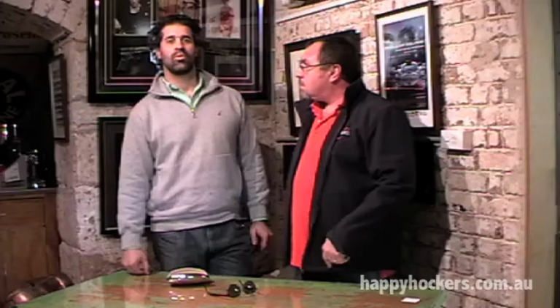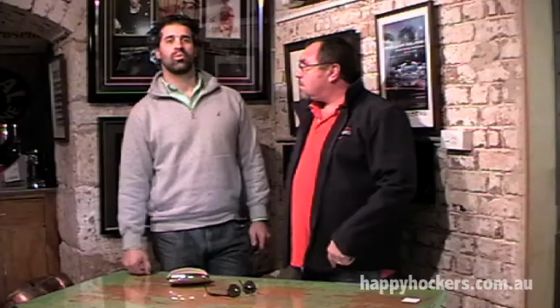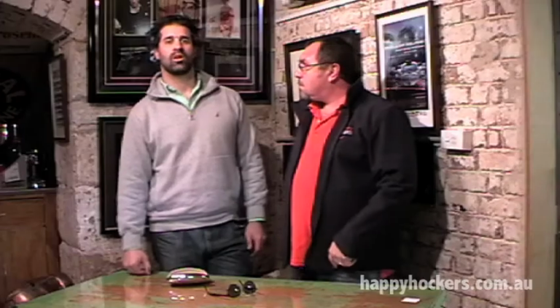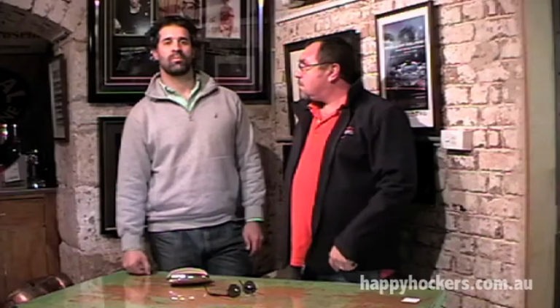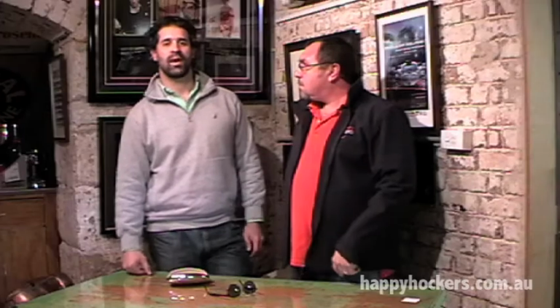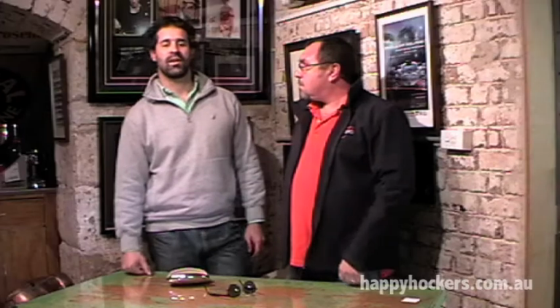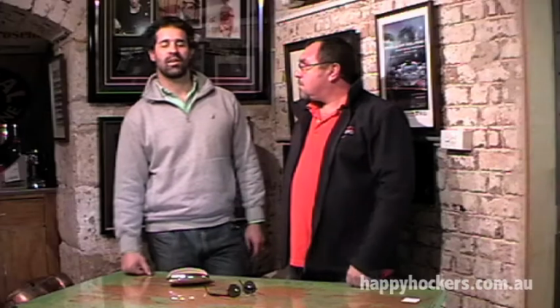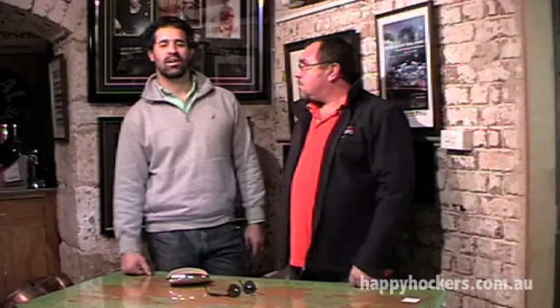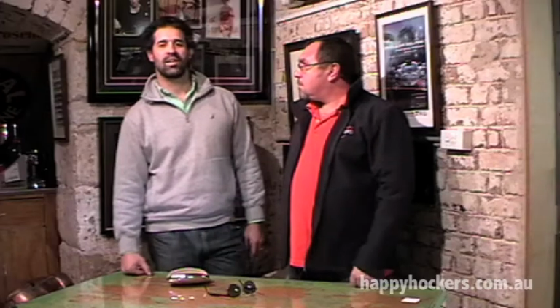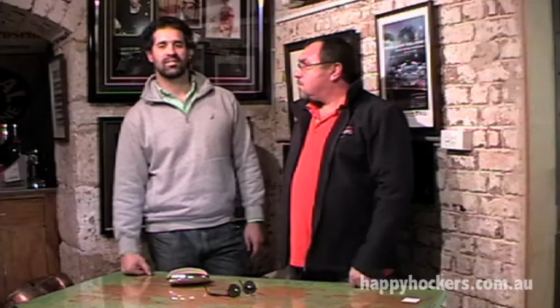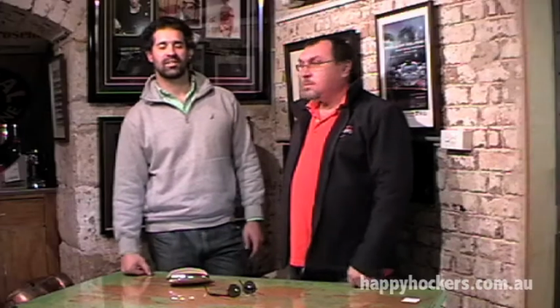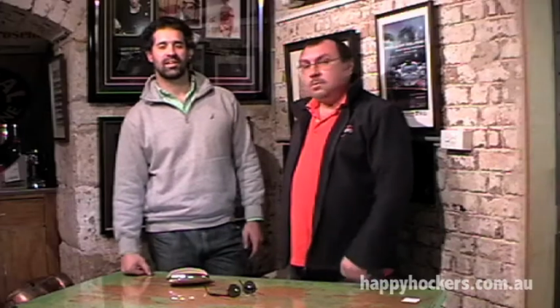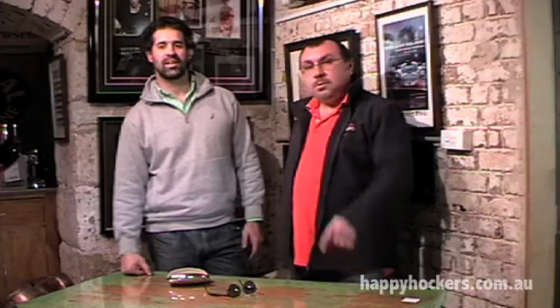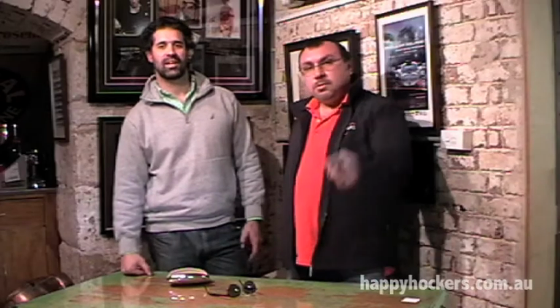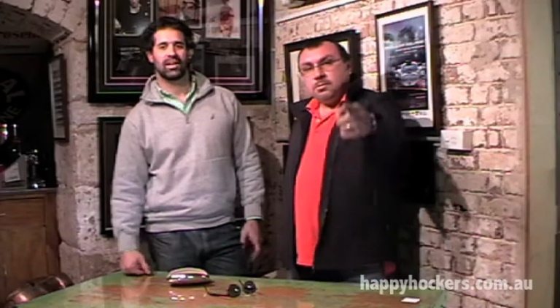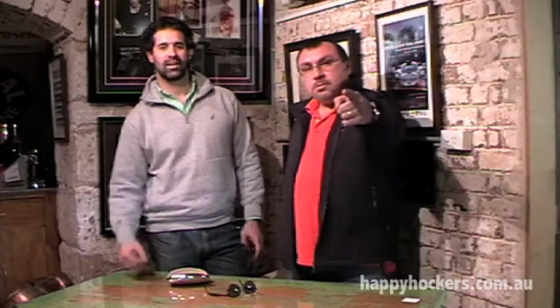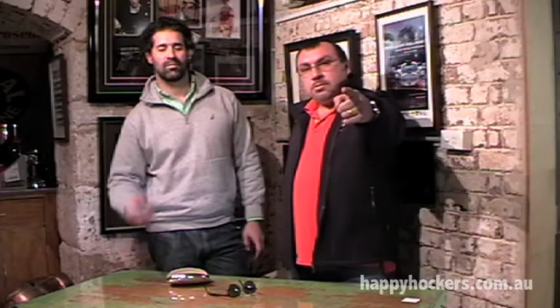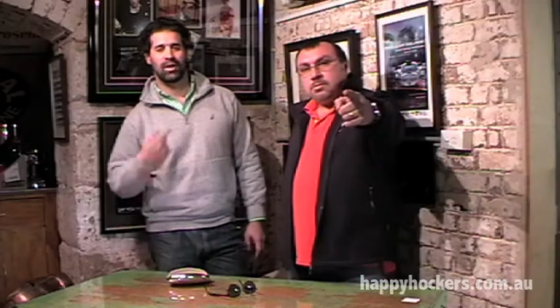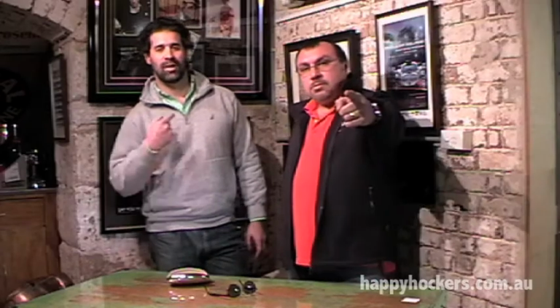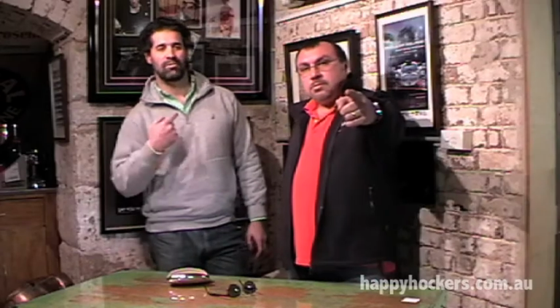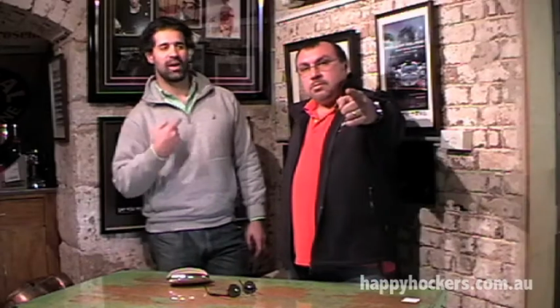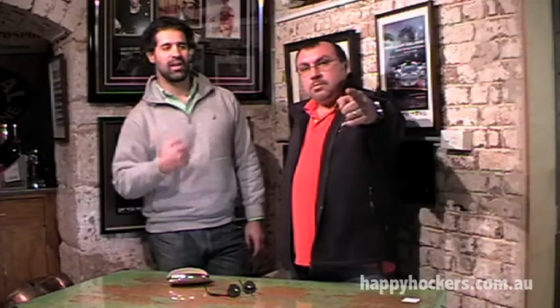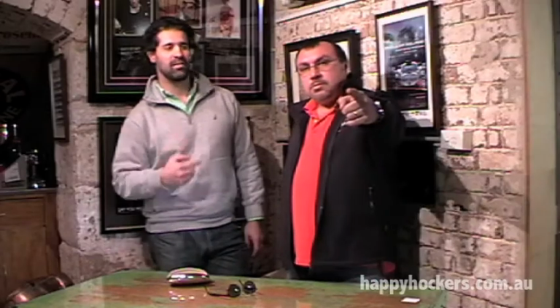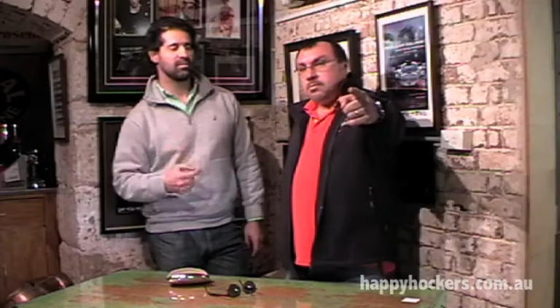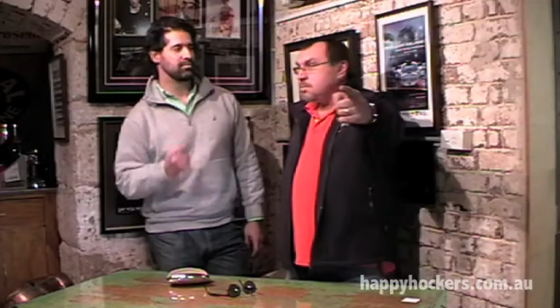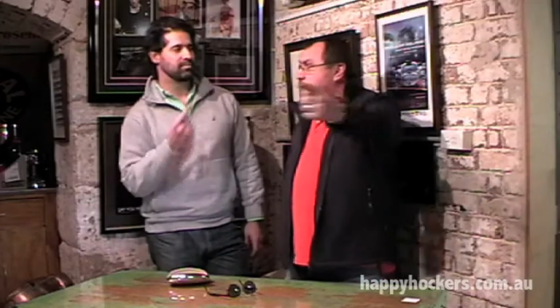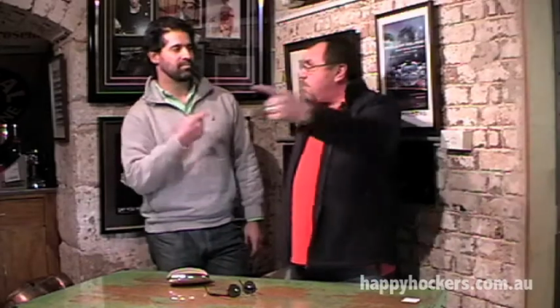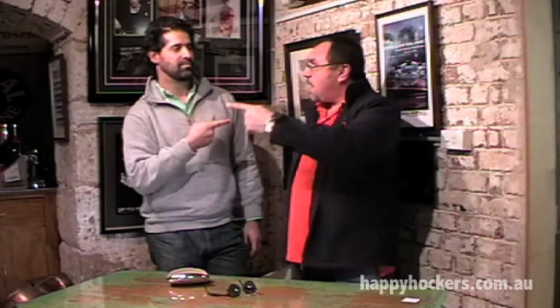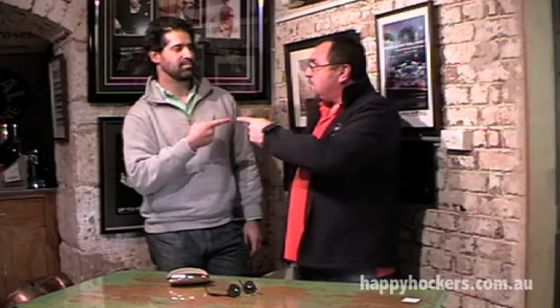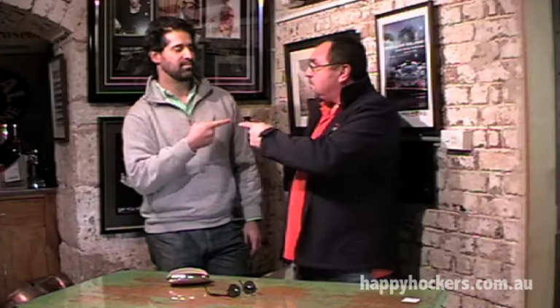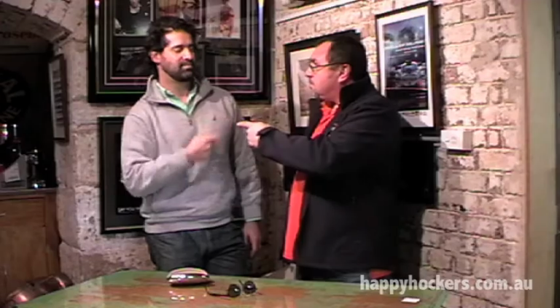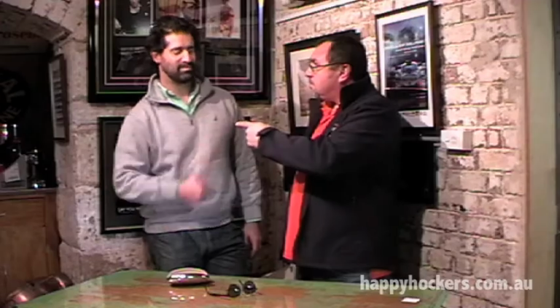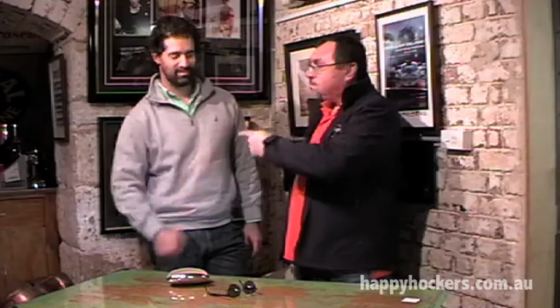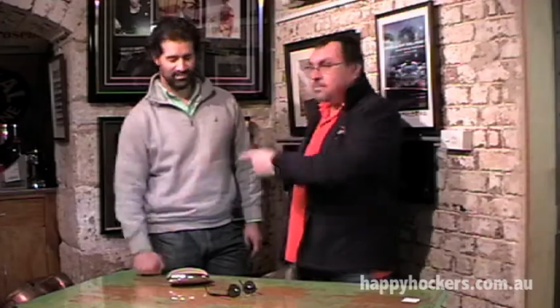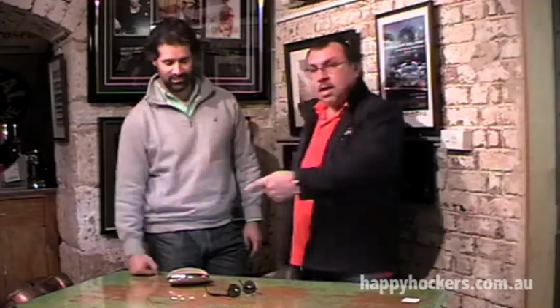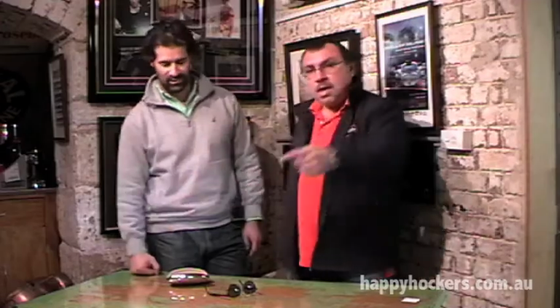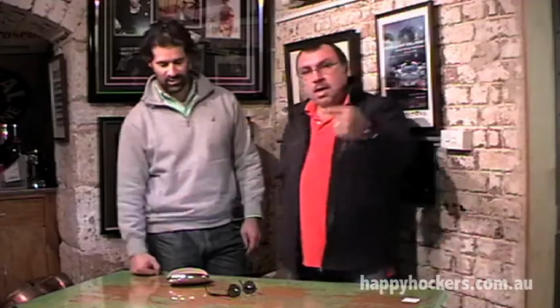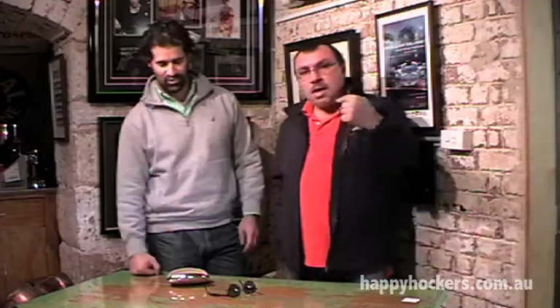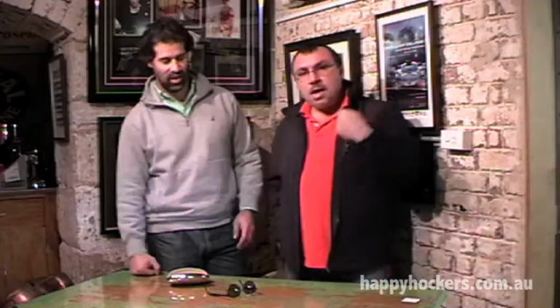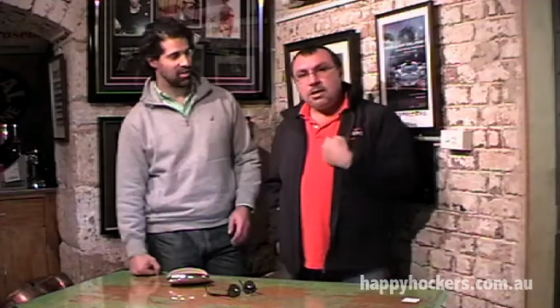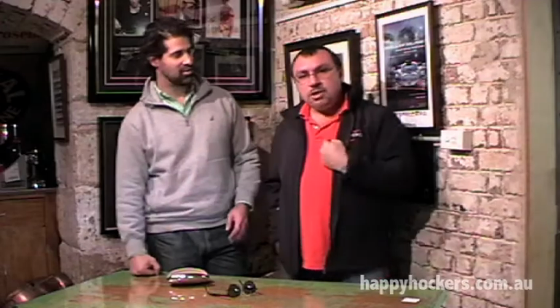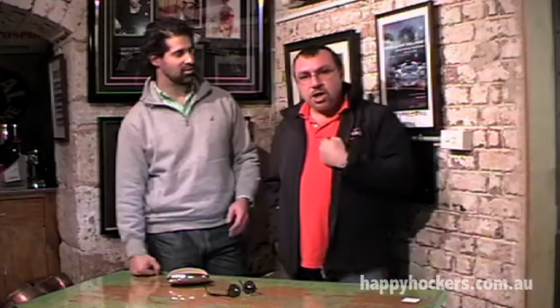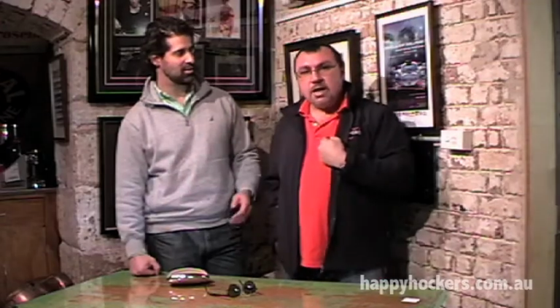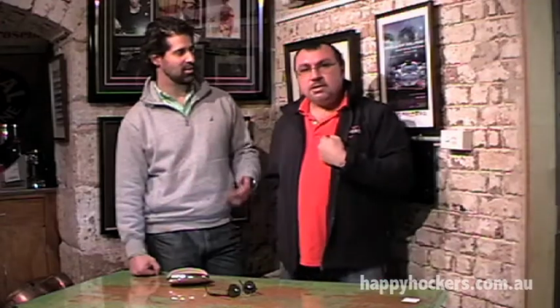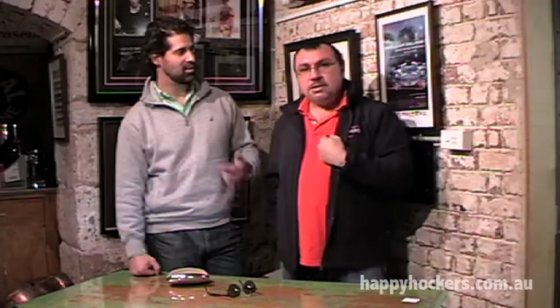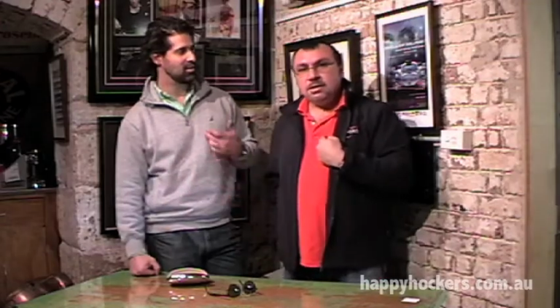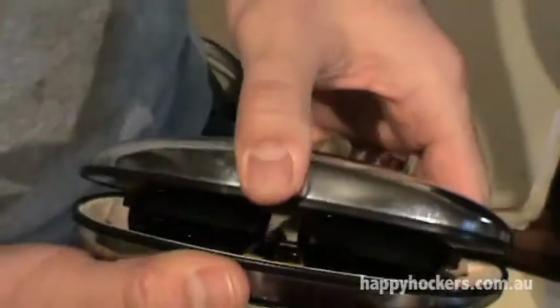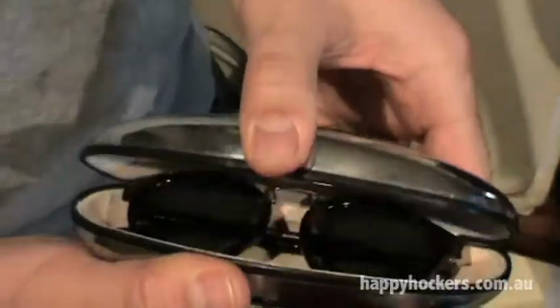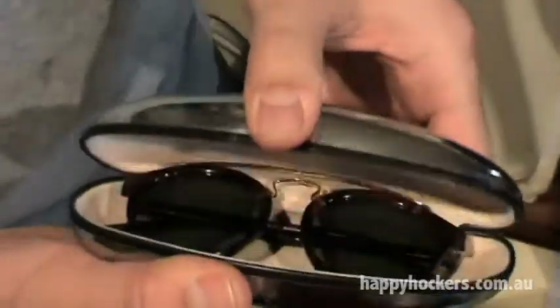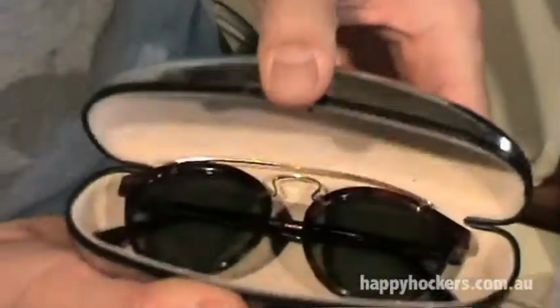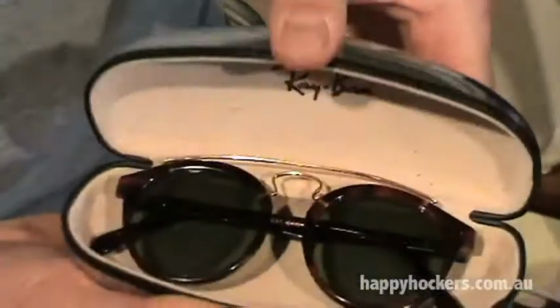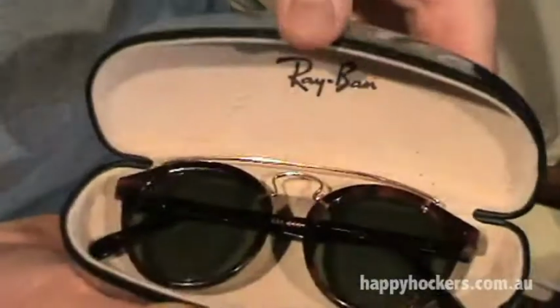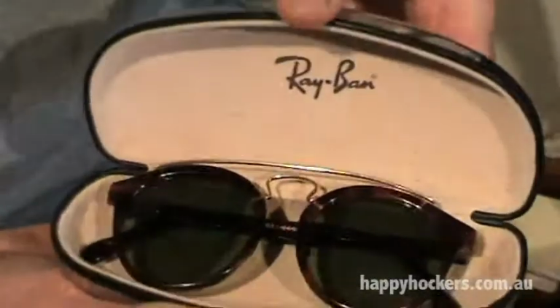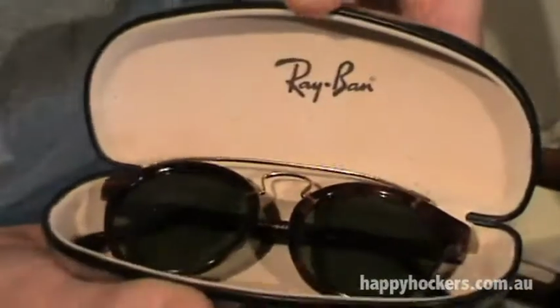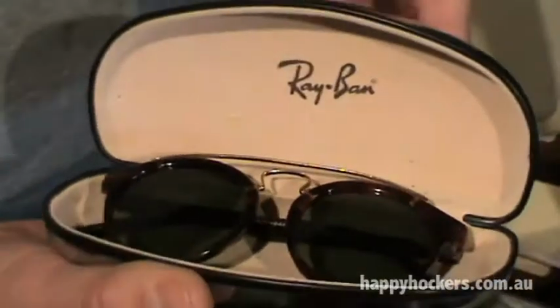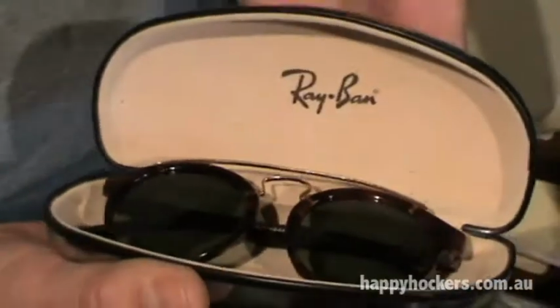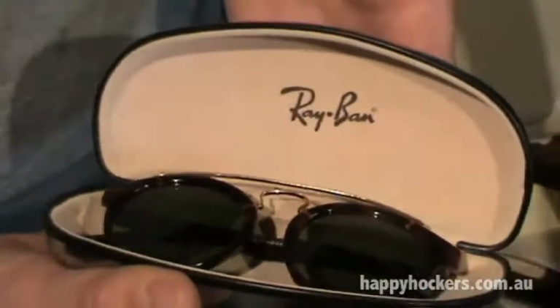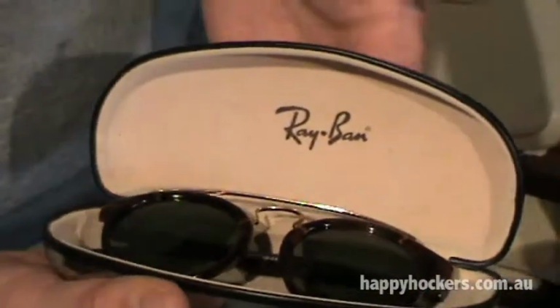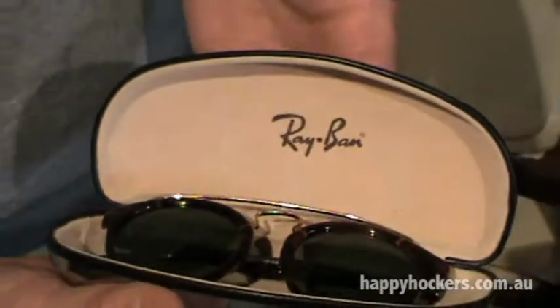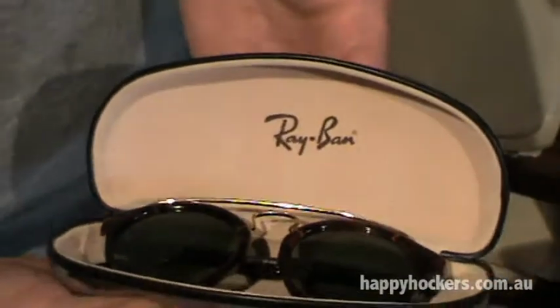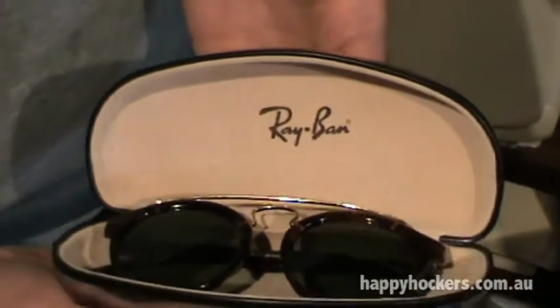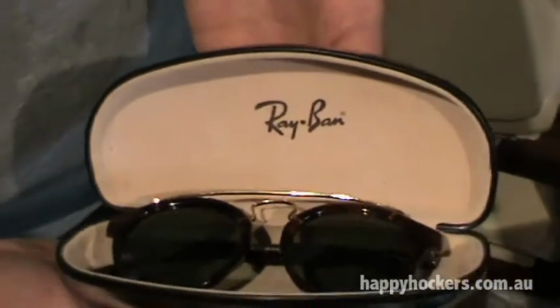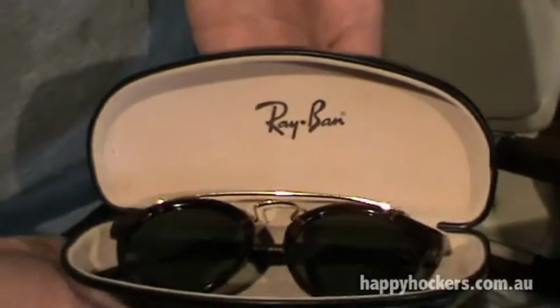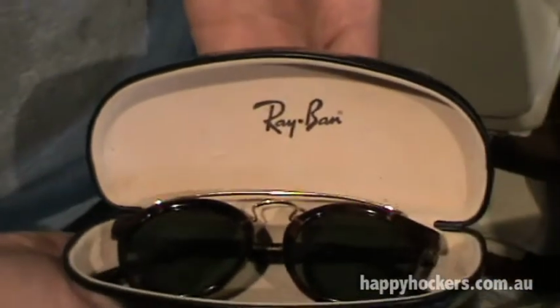Welcome back guys, my name's Ben, Baz, Shaz, and Shaz. We're talking about Ray-Bans today.